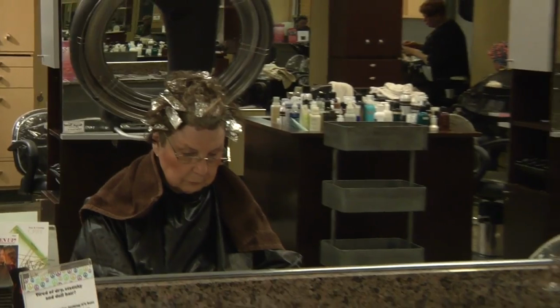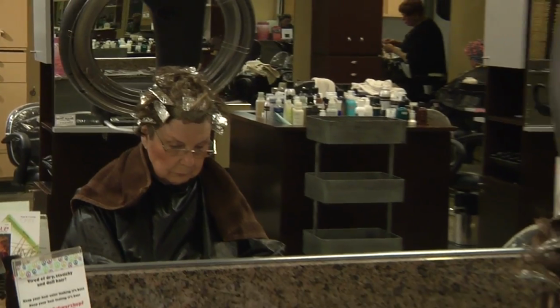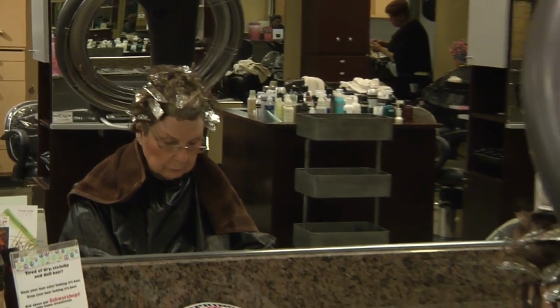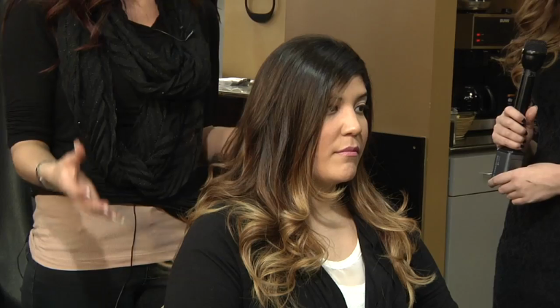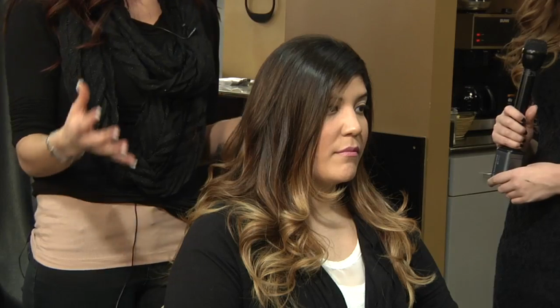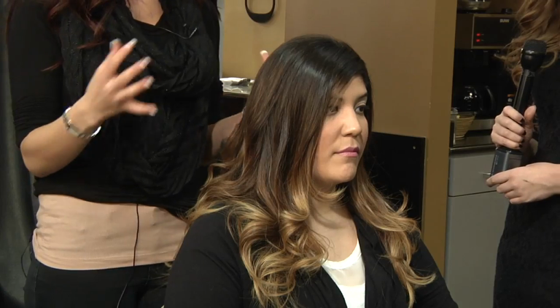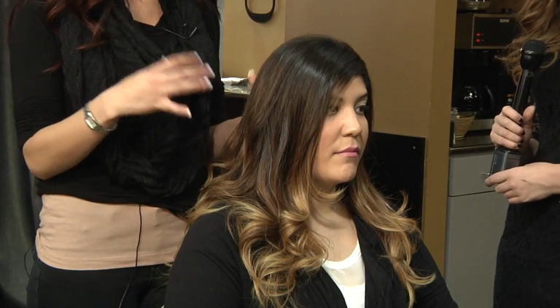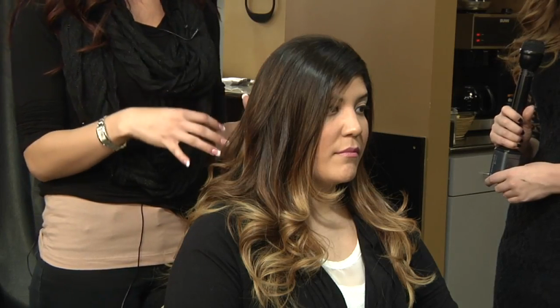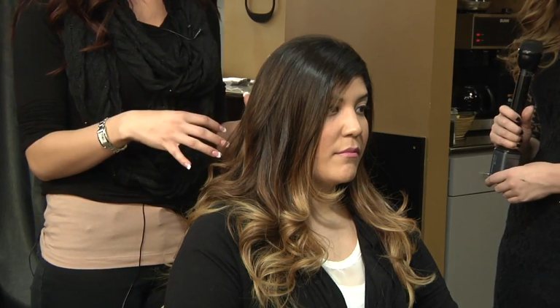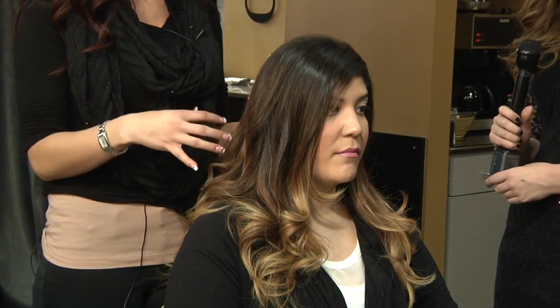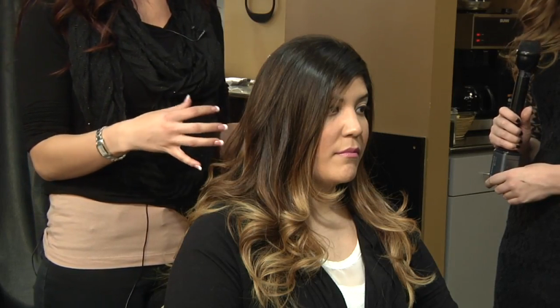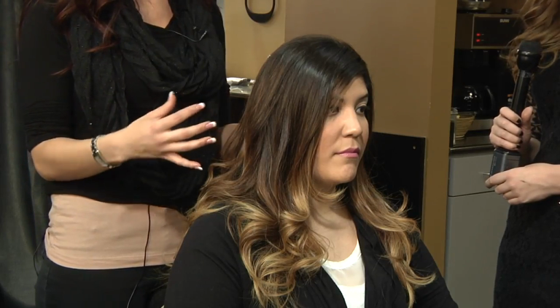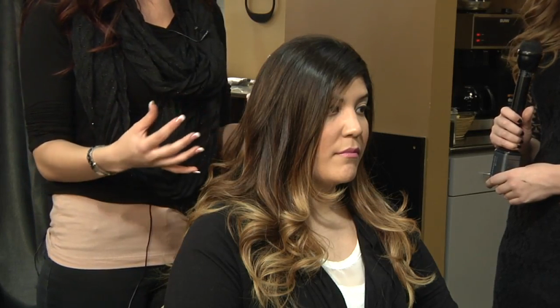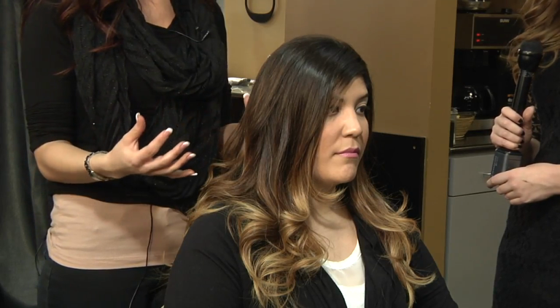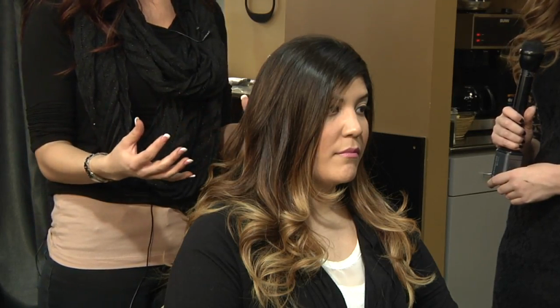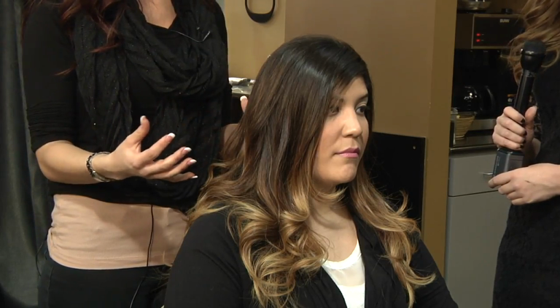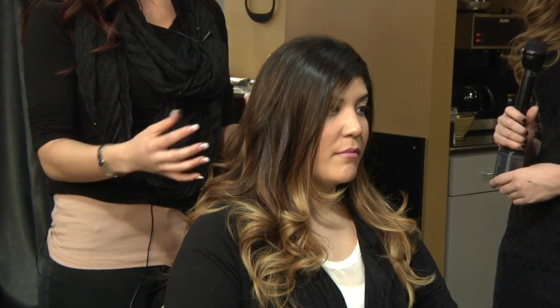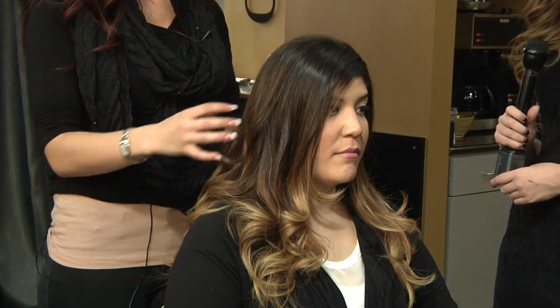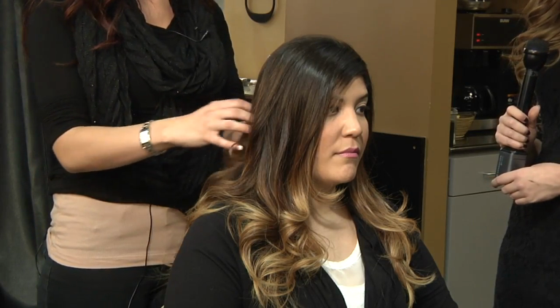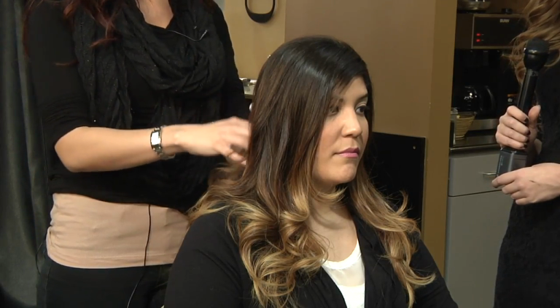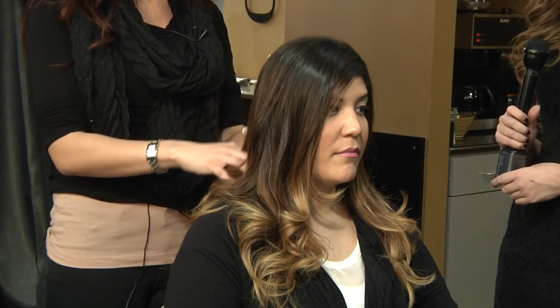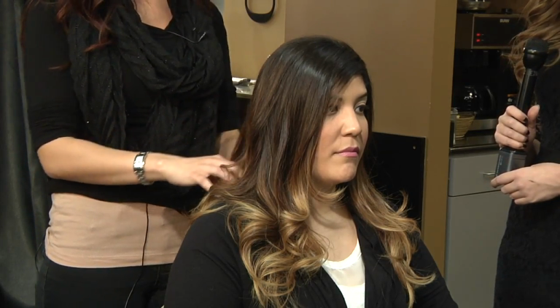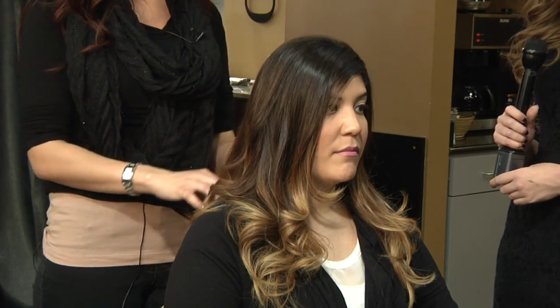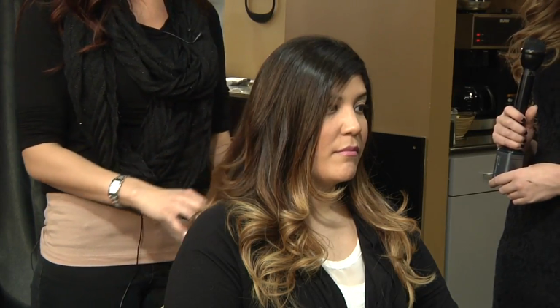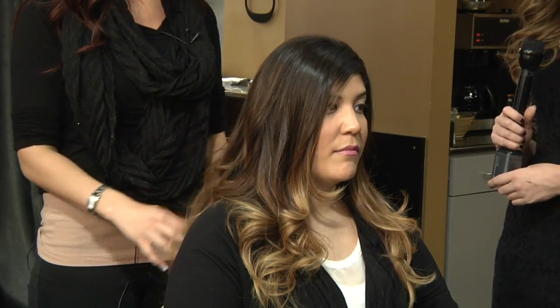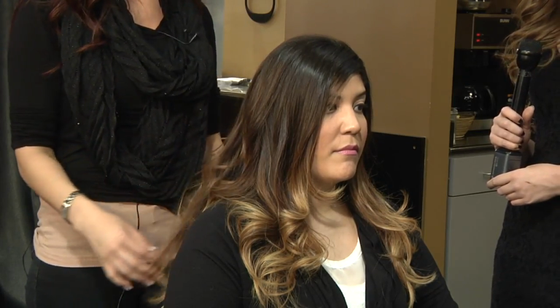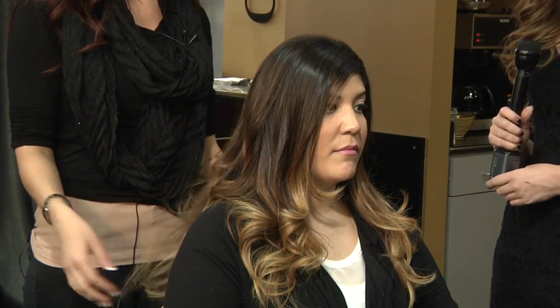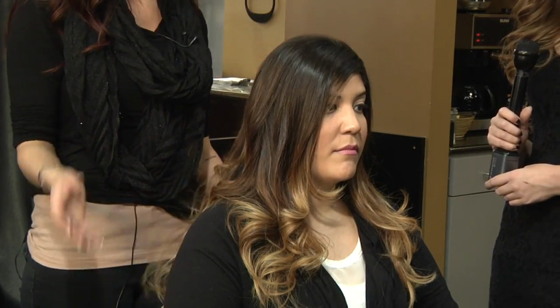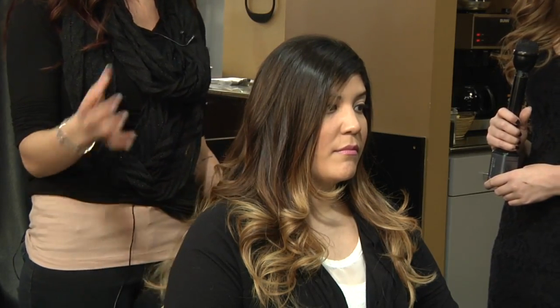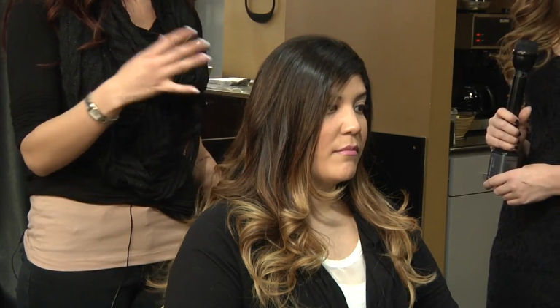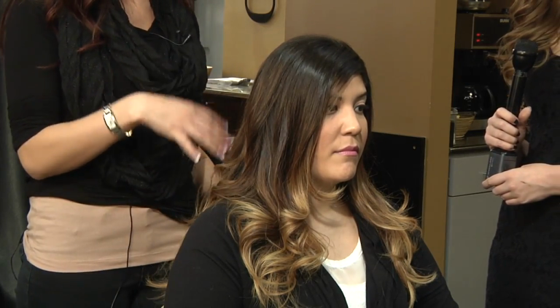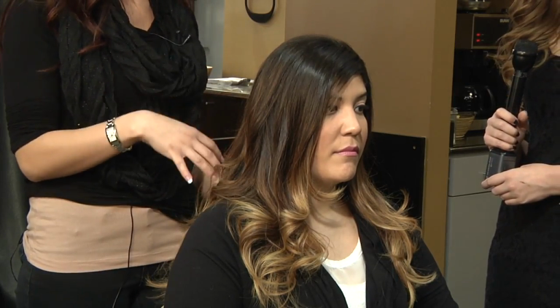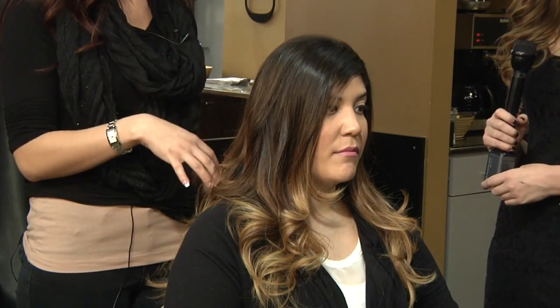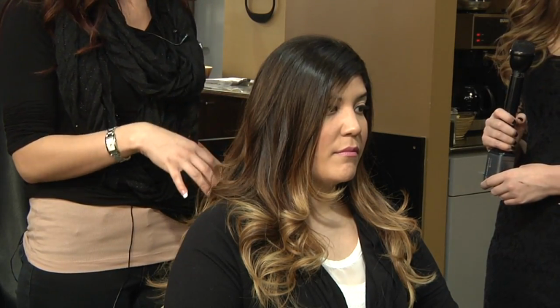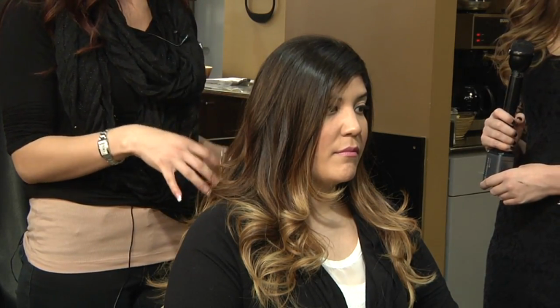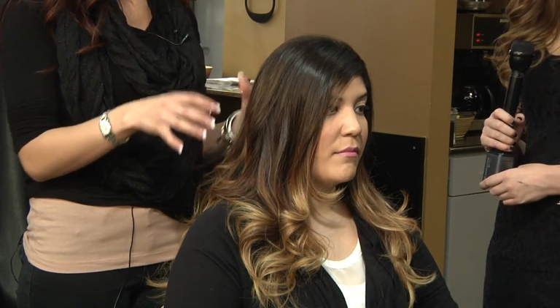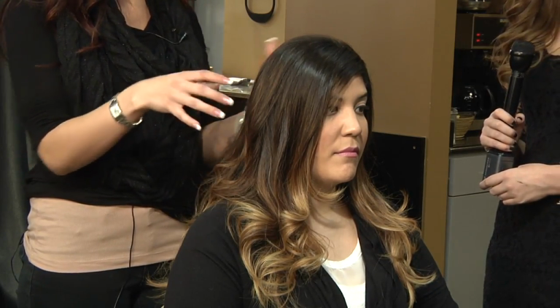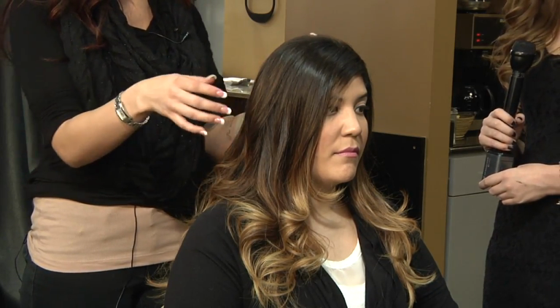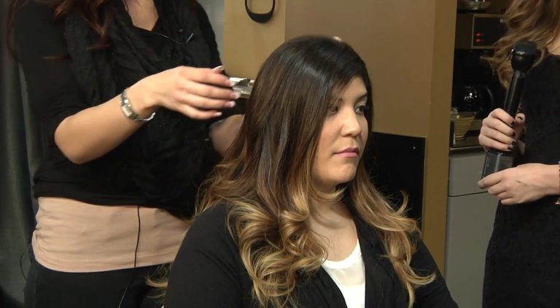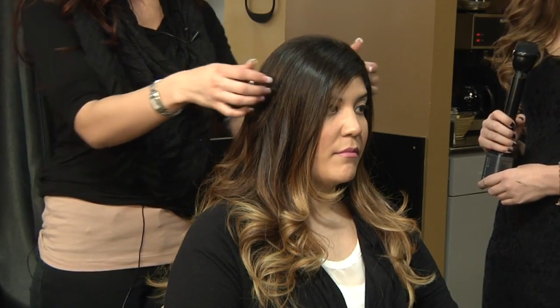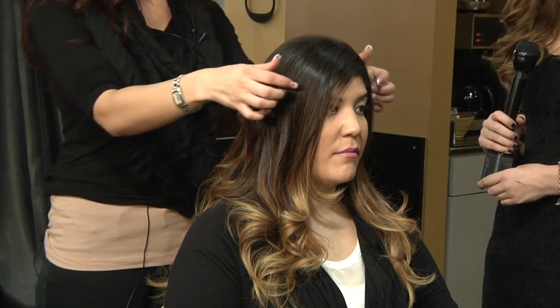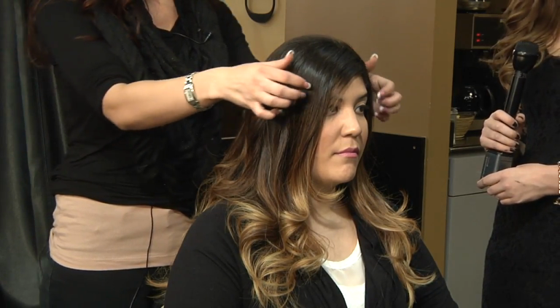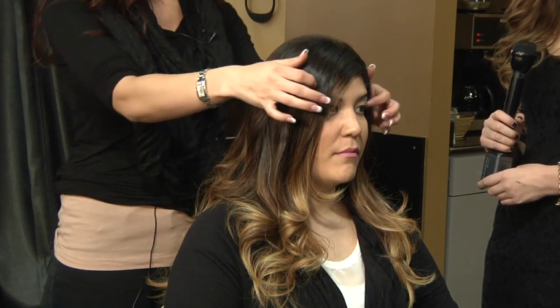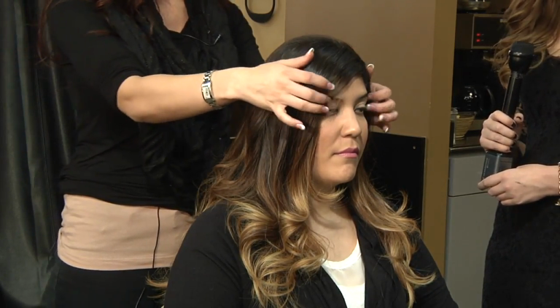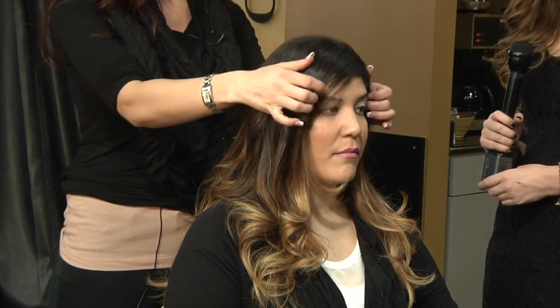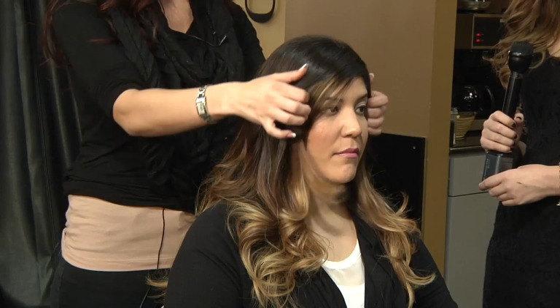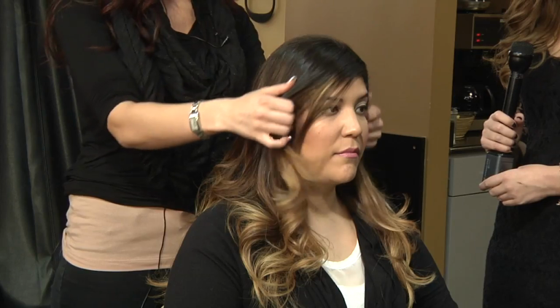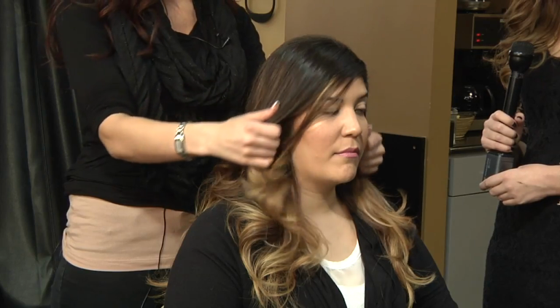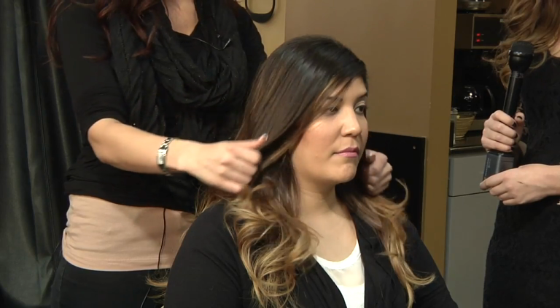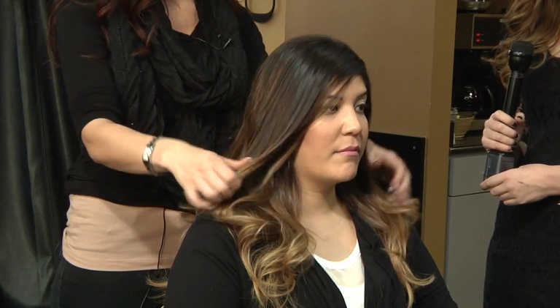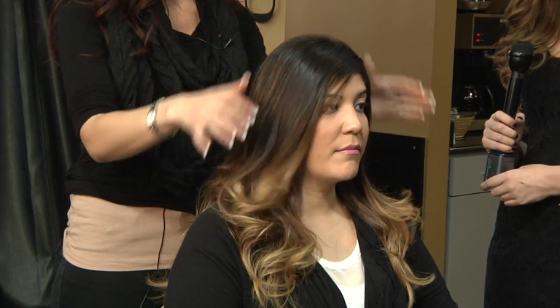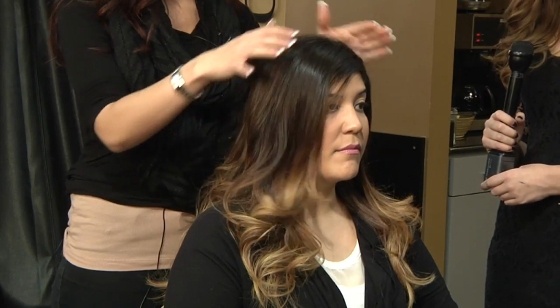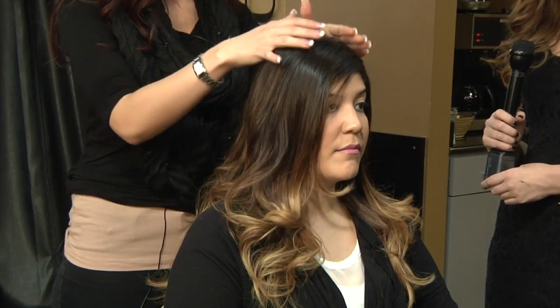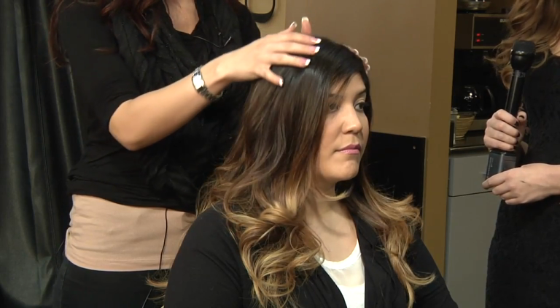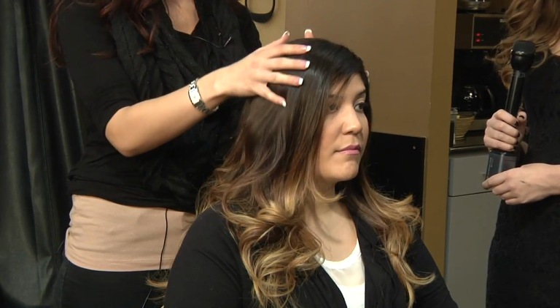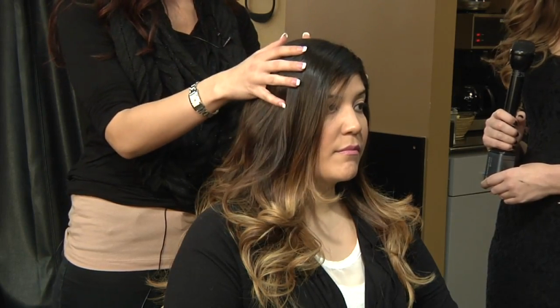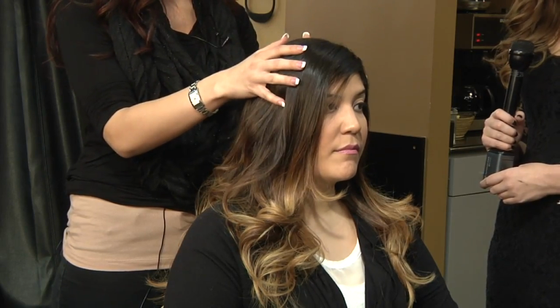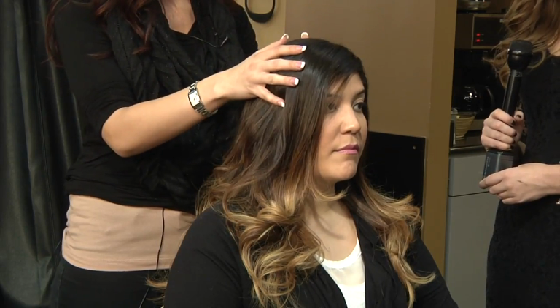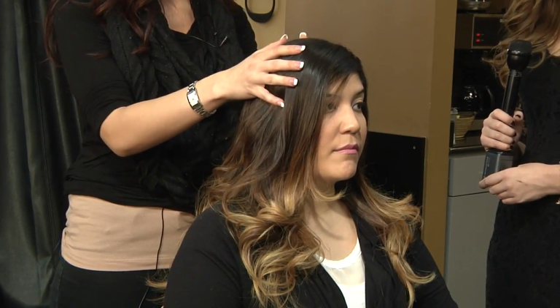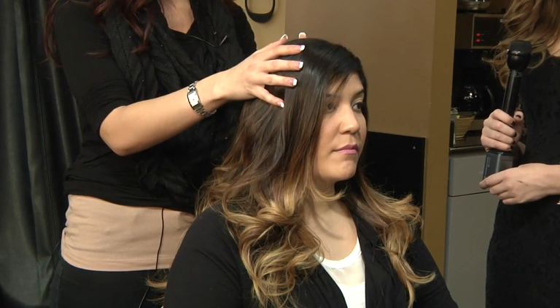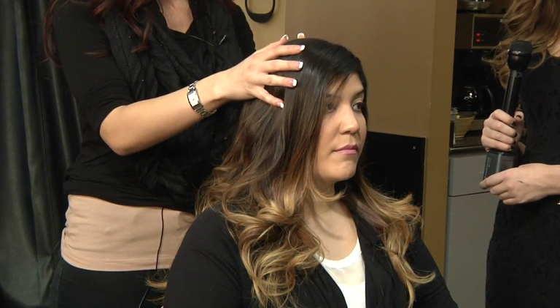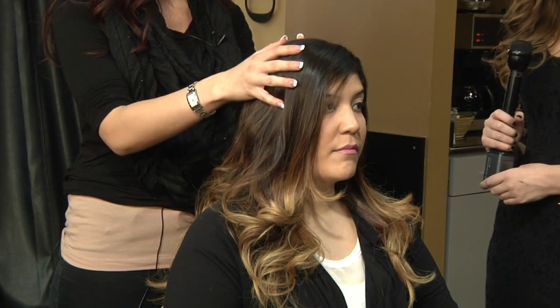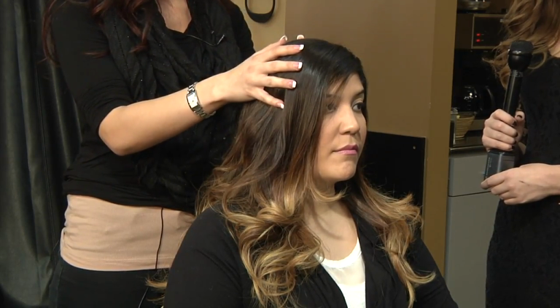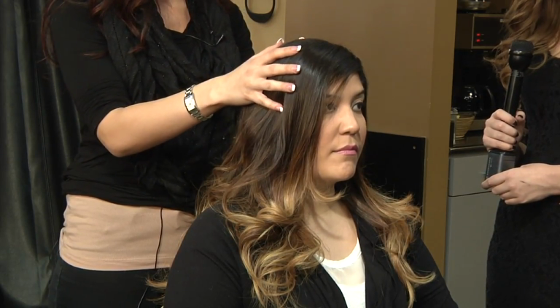So with the sombre, we just go a little bit lighter, putting more around the face and darkening it up where it's dark.